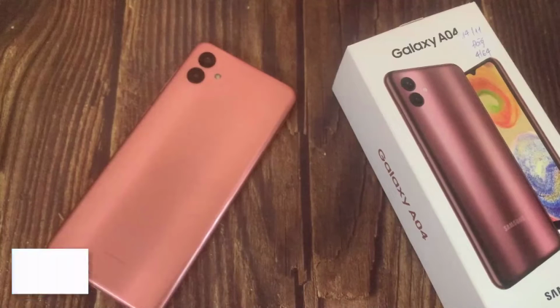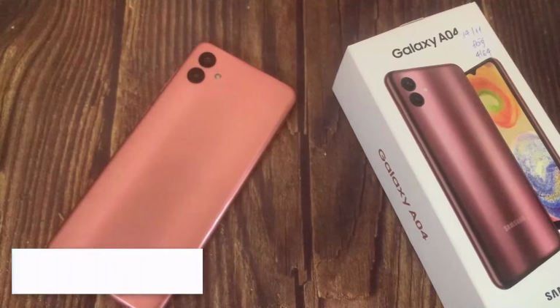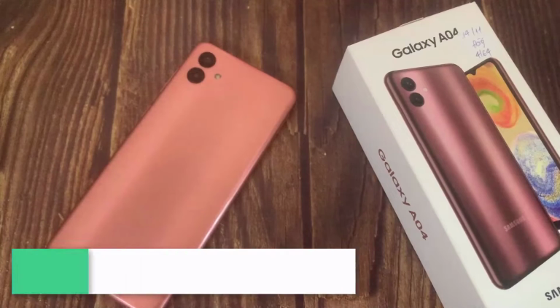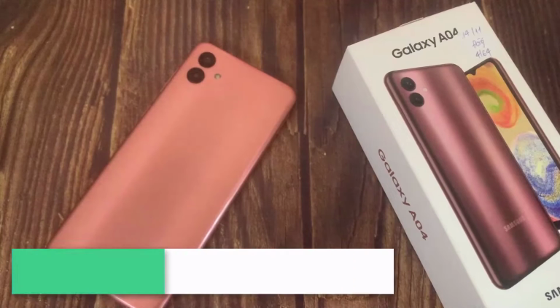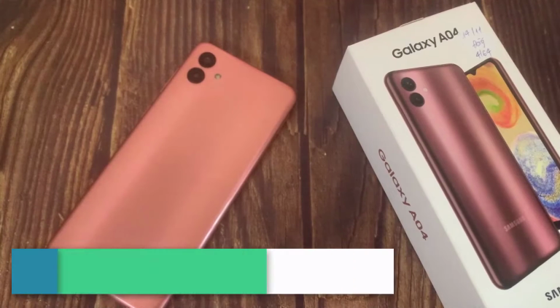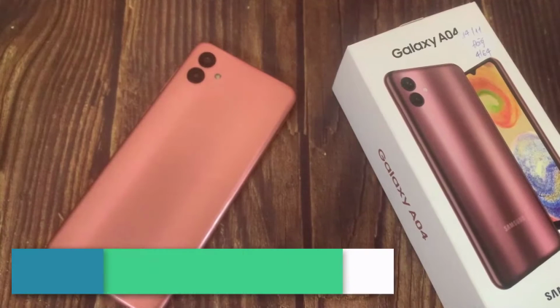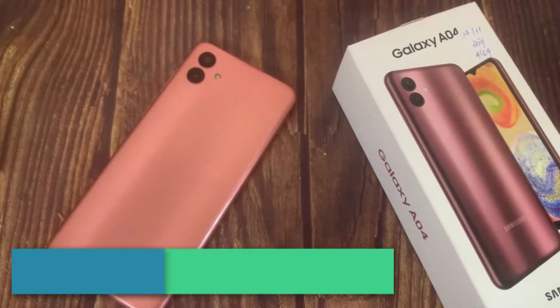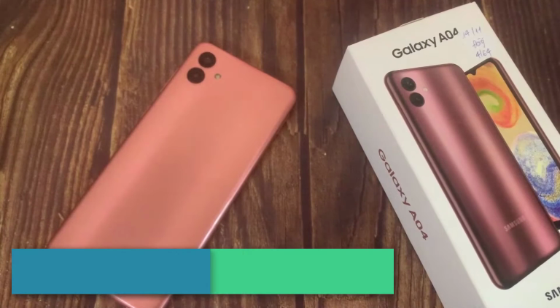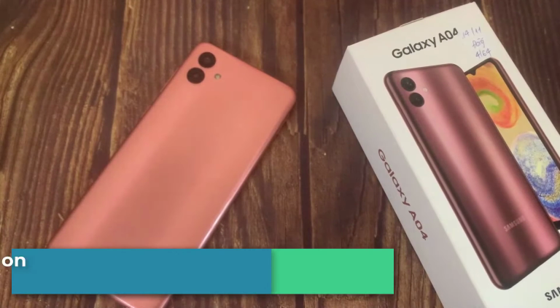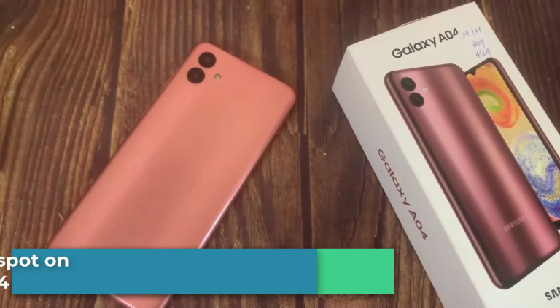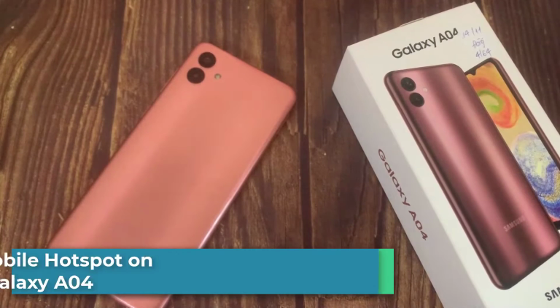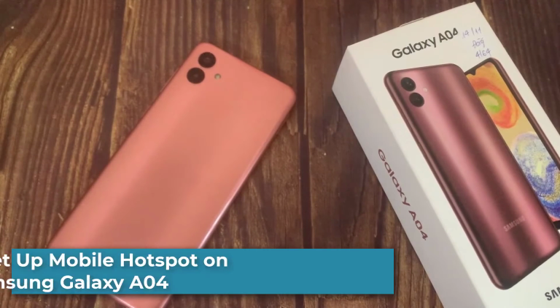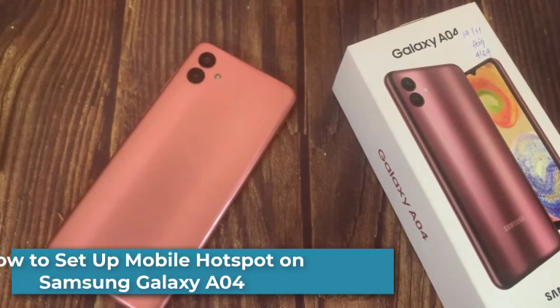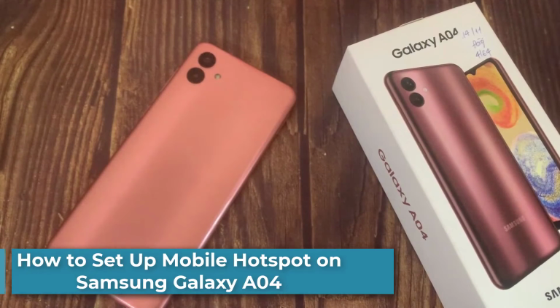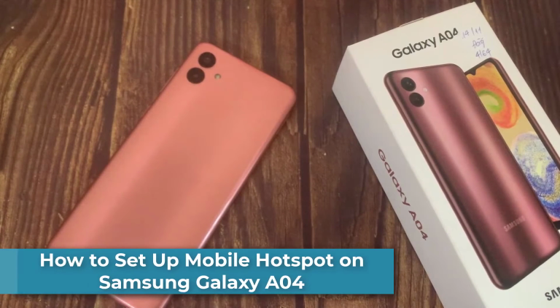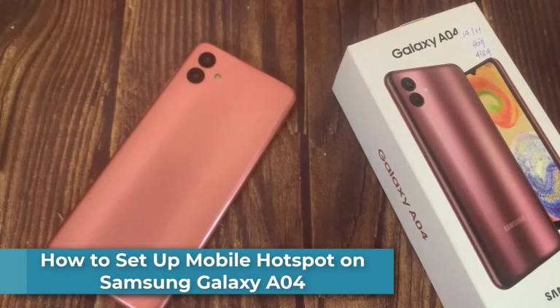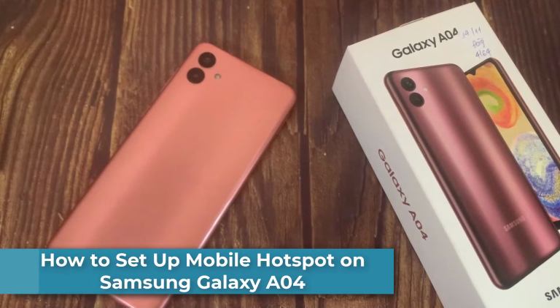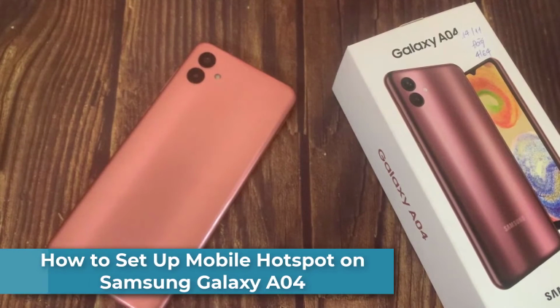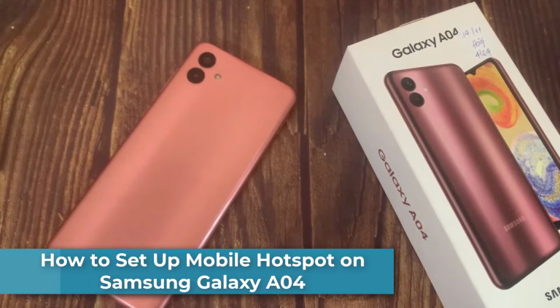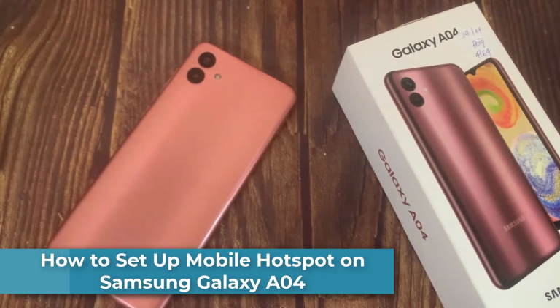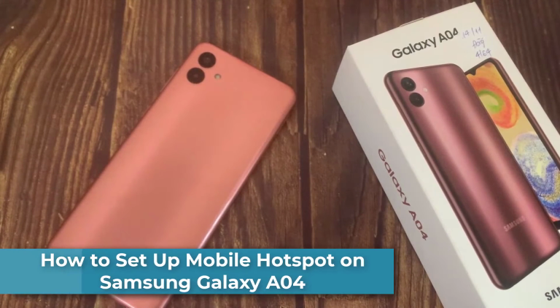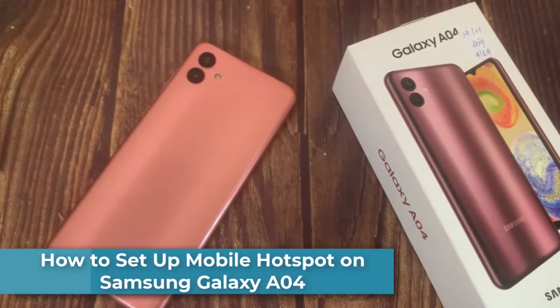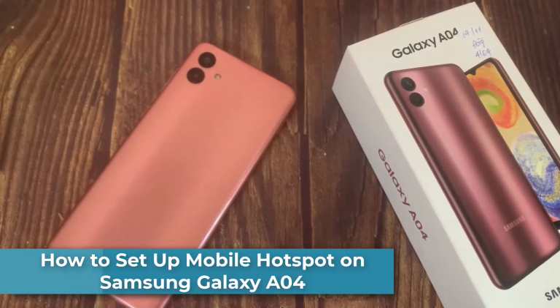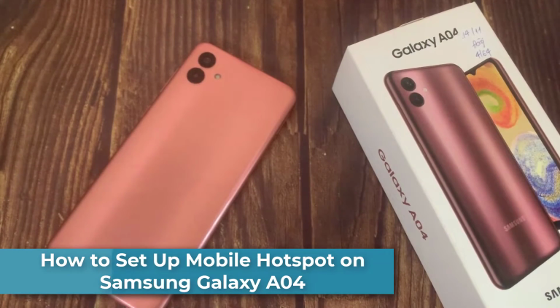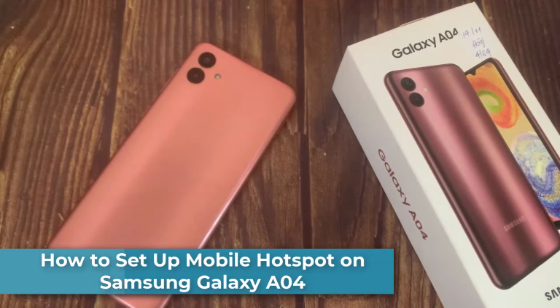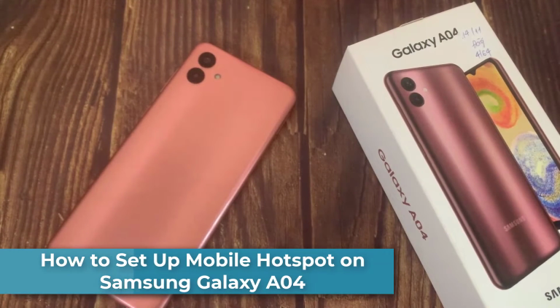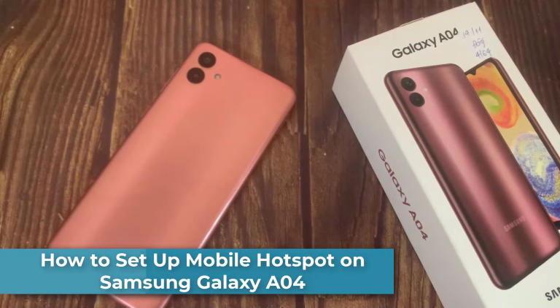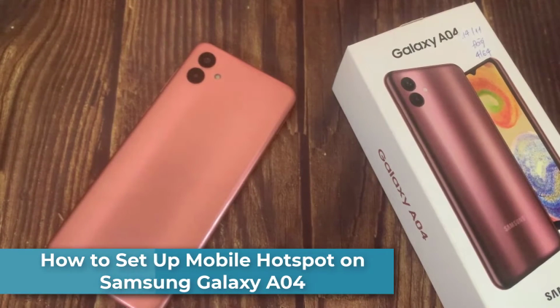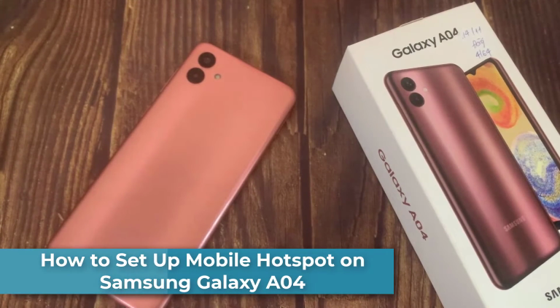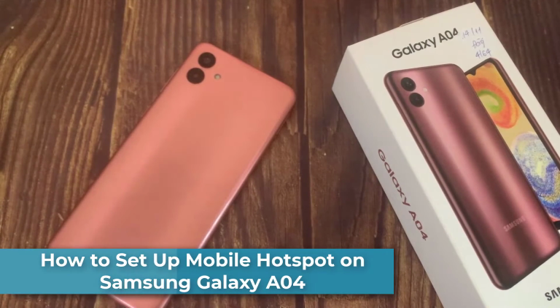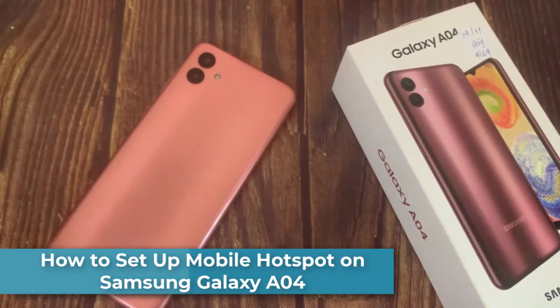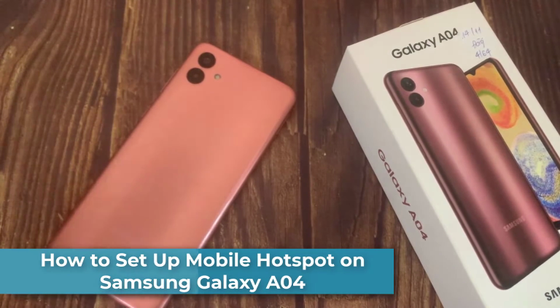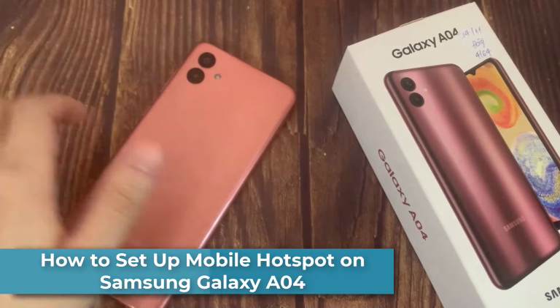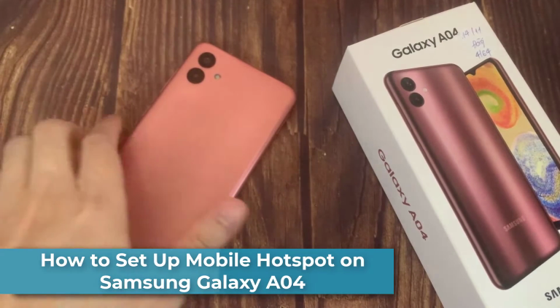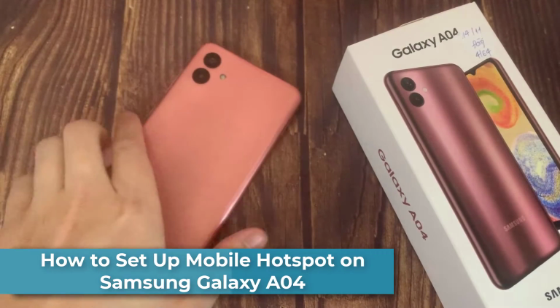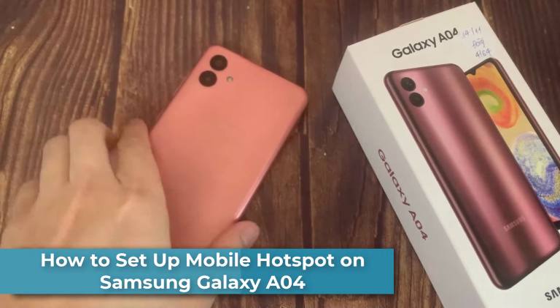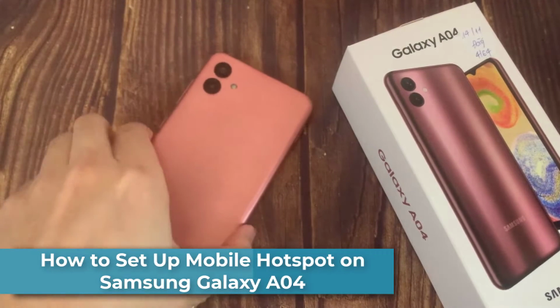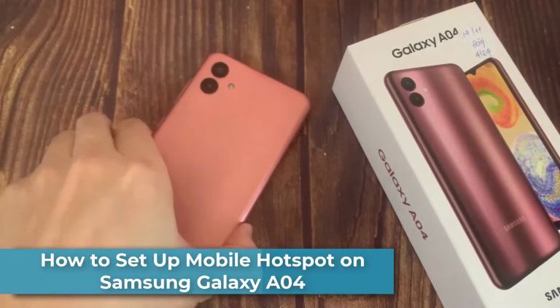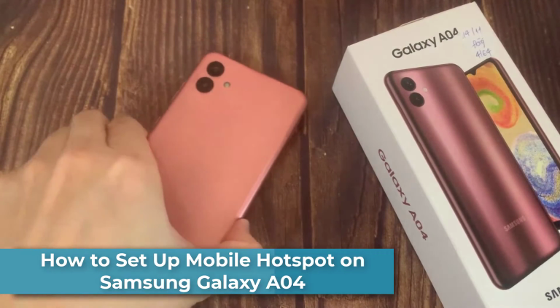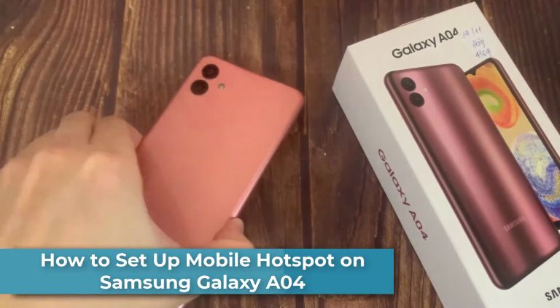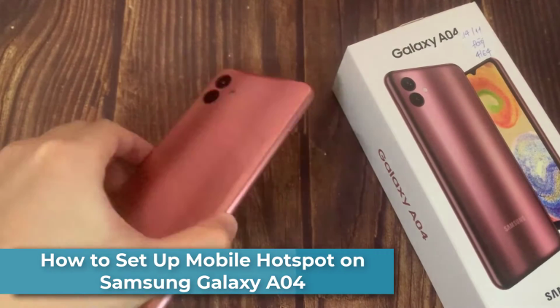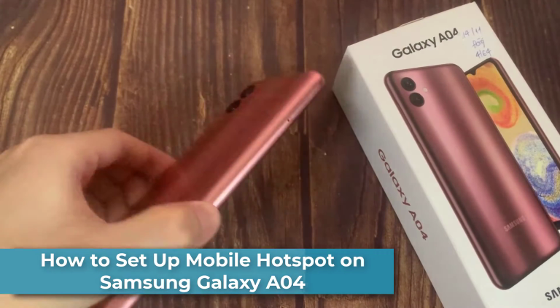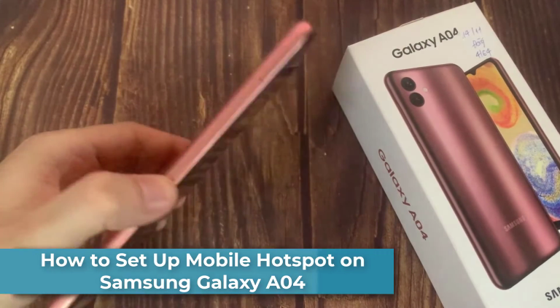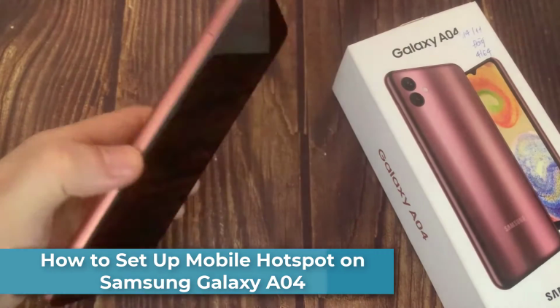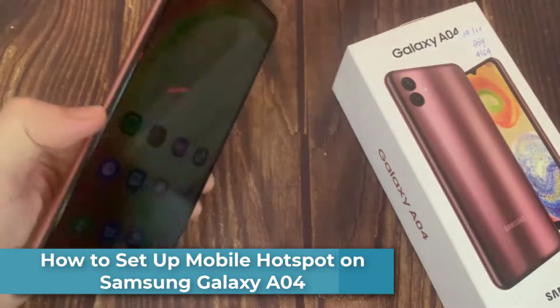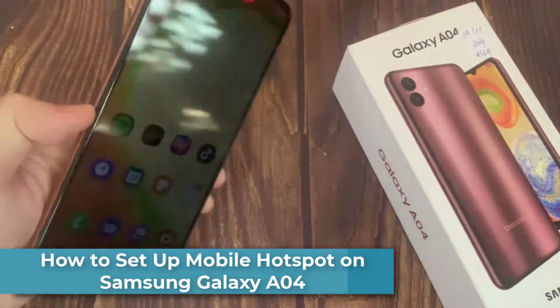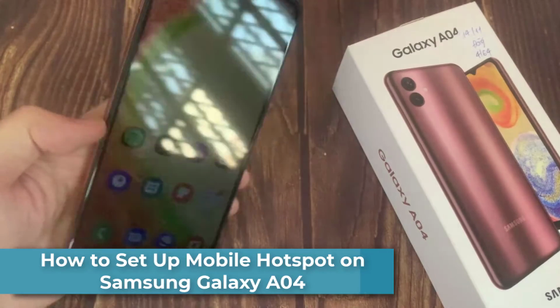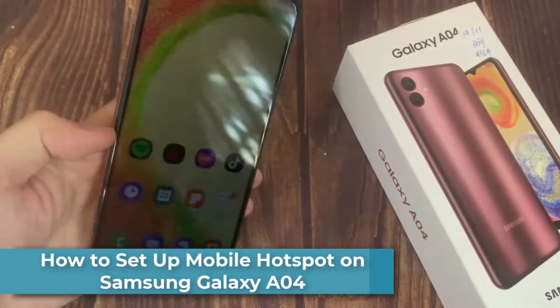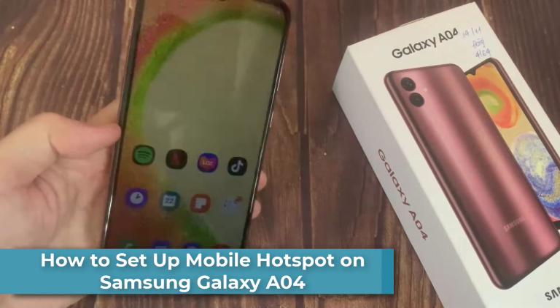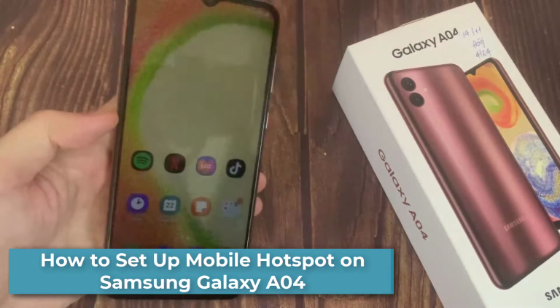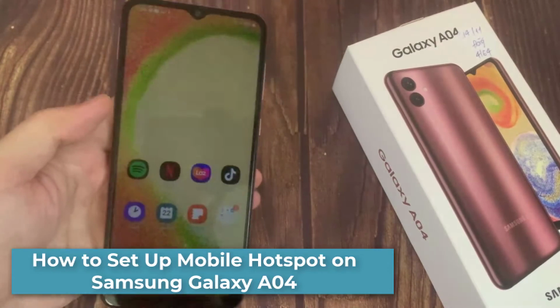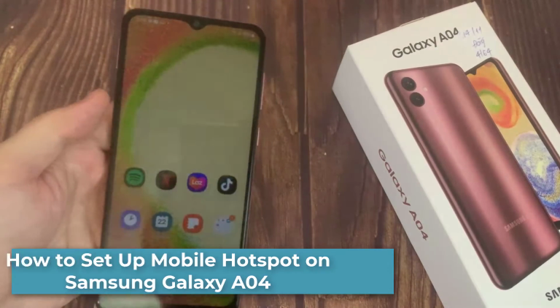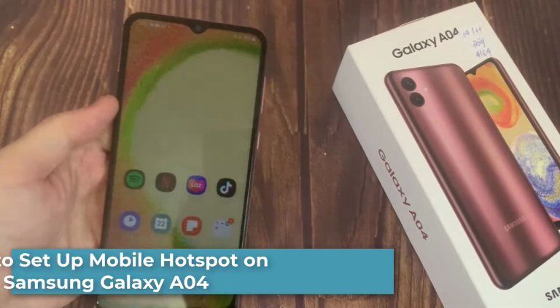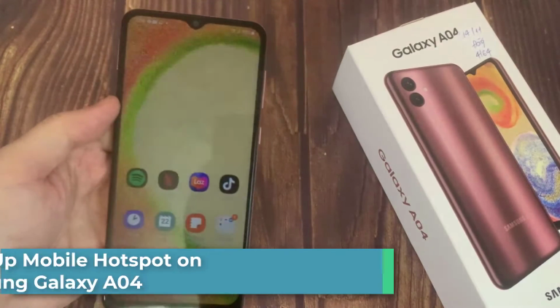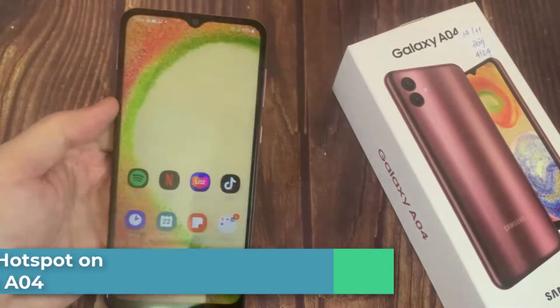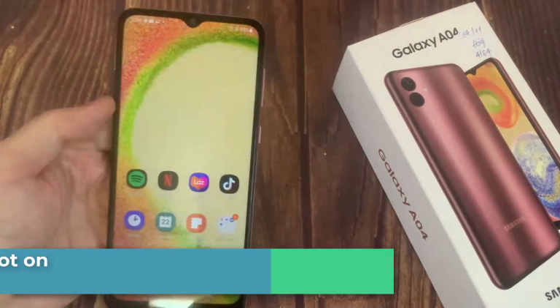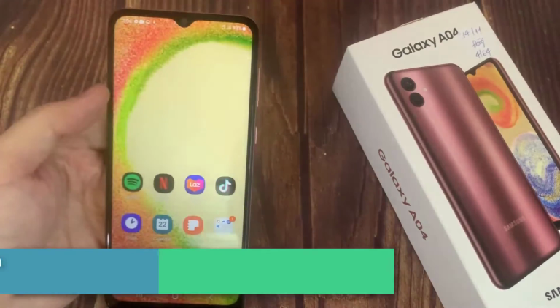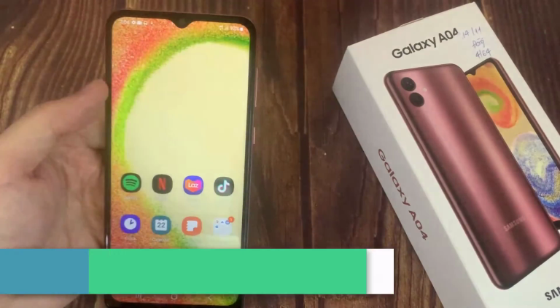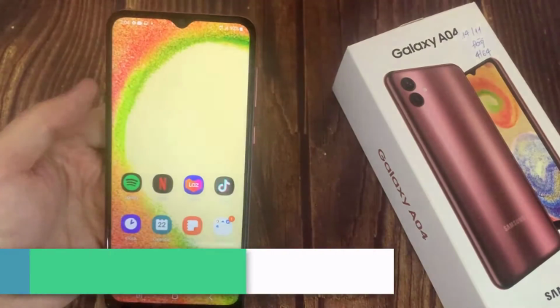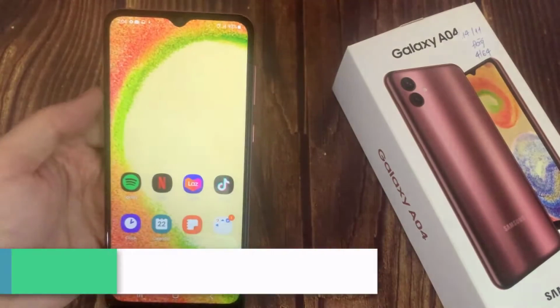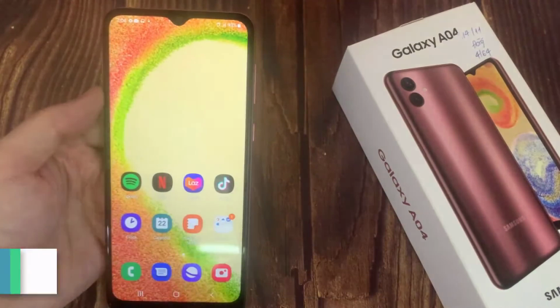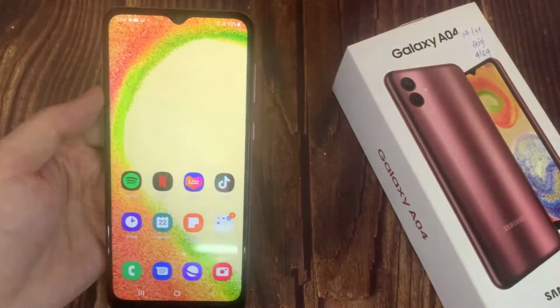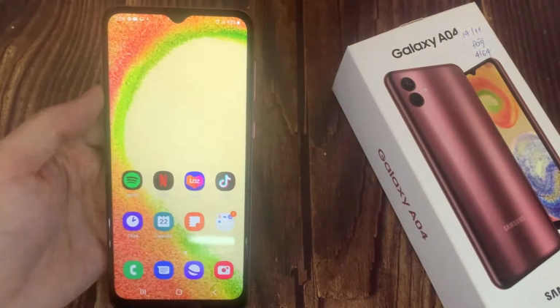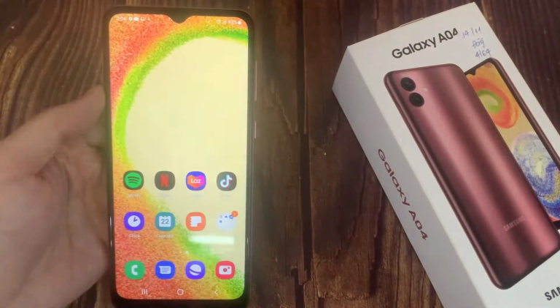Hi everyone! In this video, we will show you how to set up your personal Hotspot connection on your Samsung Galaxy A04.